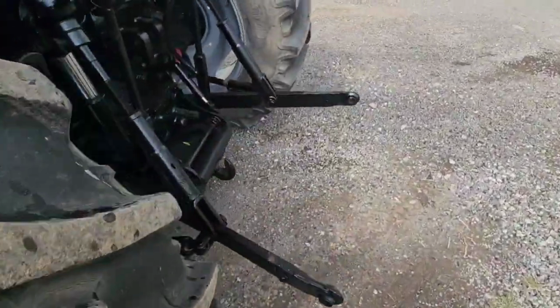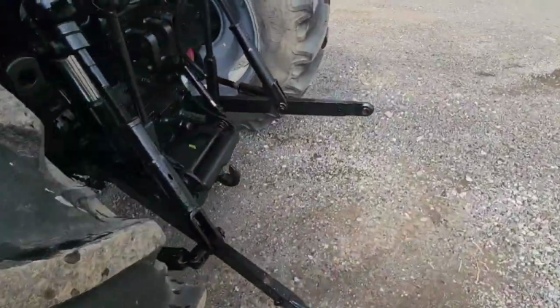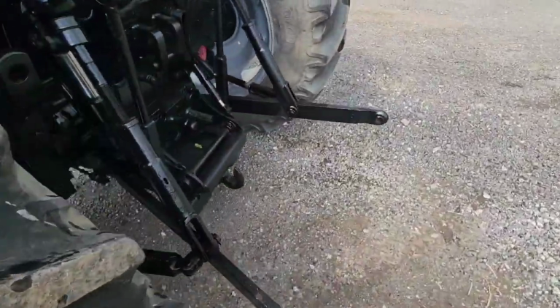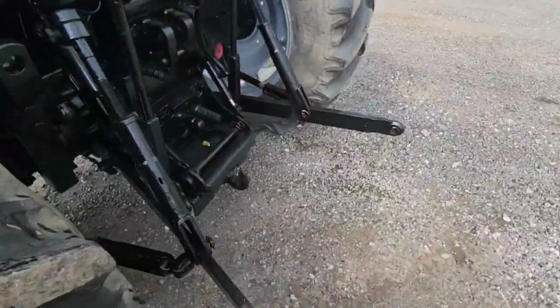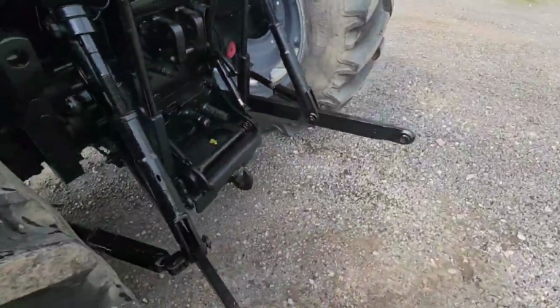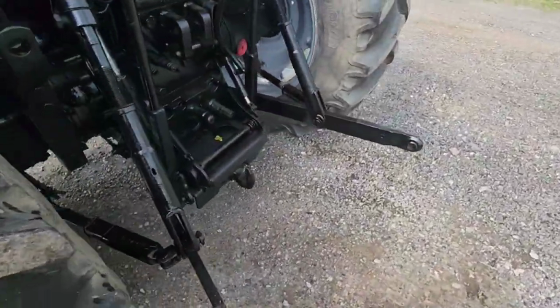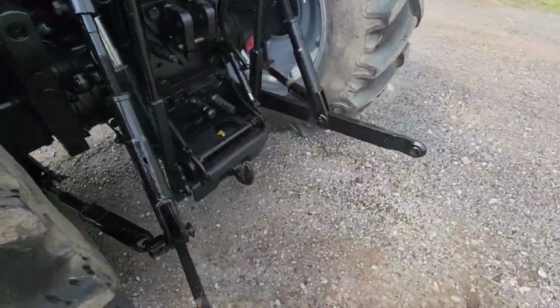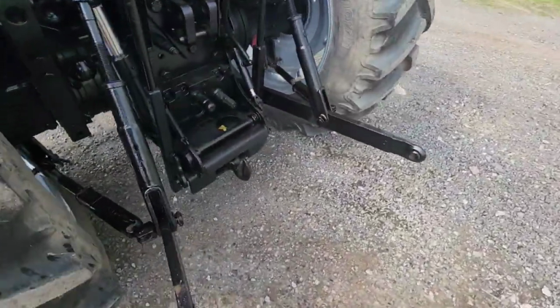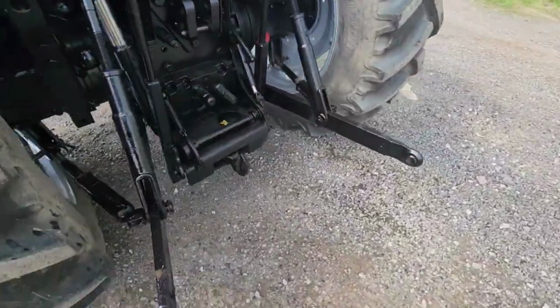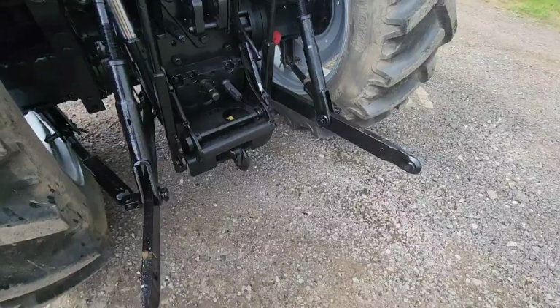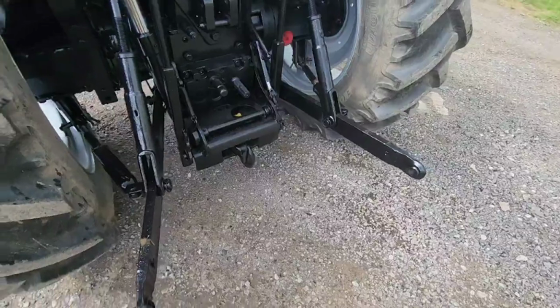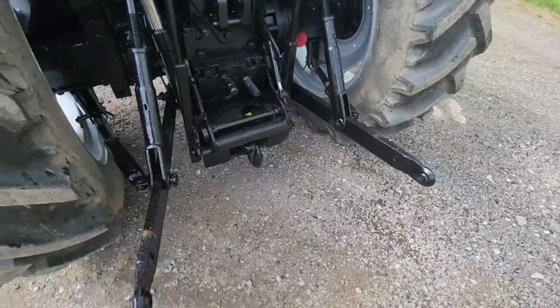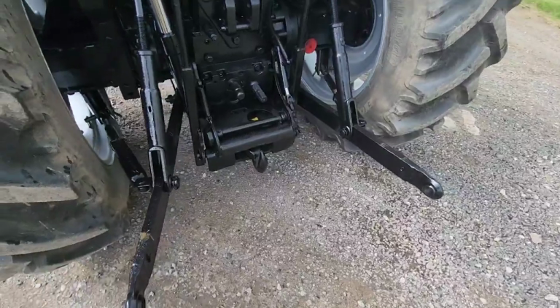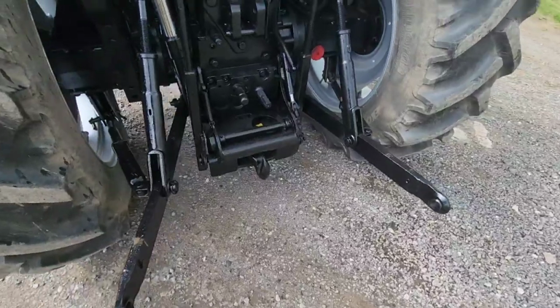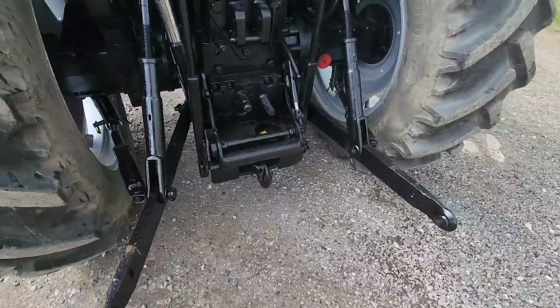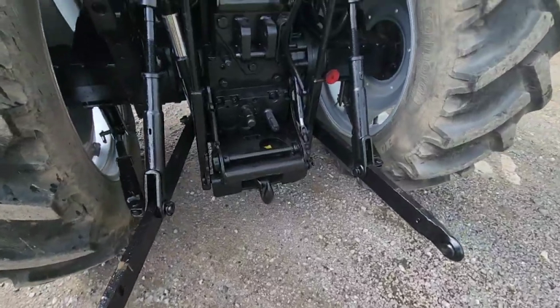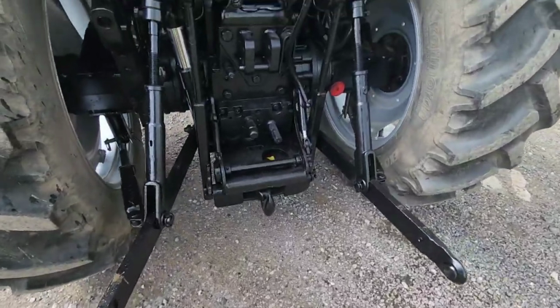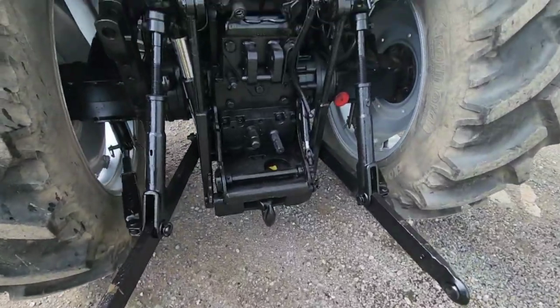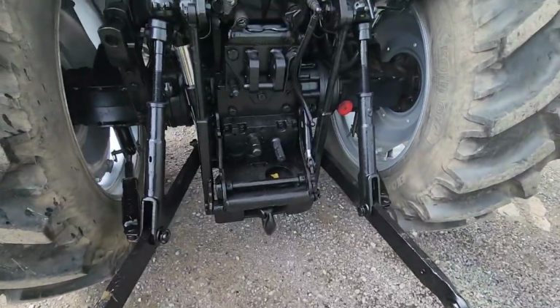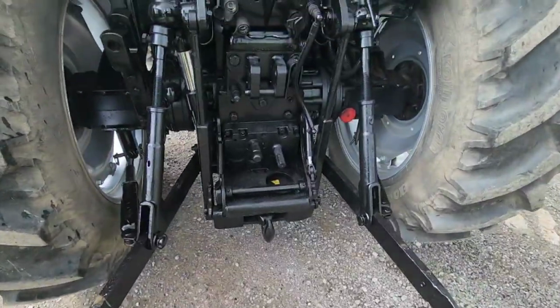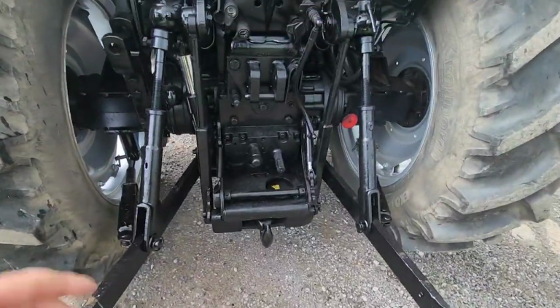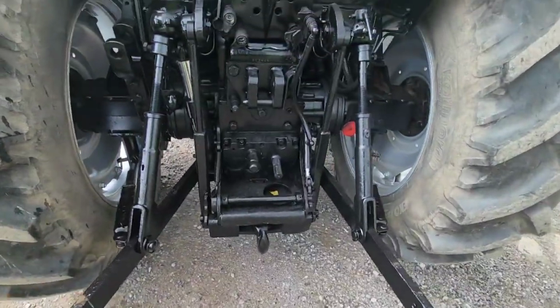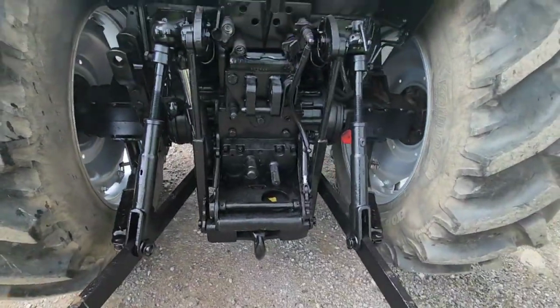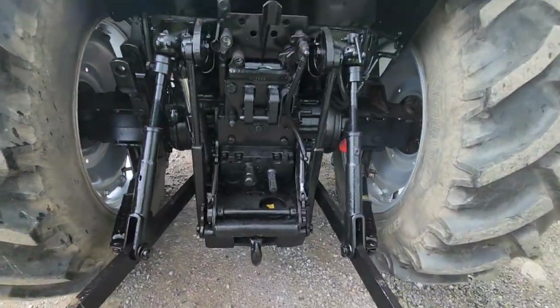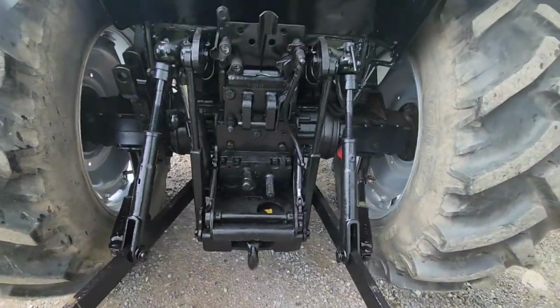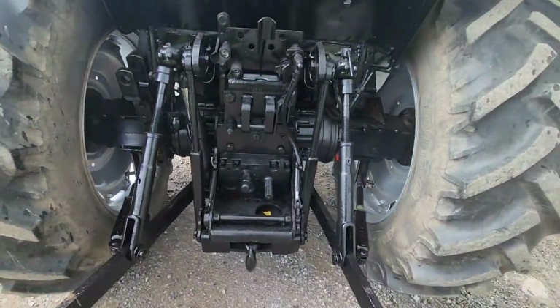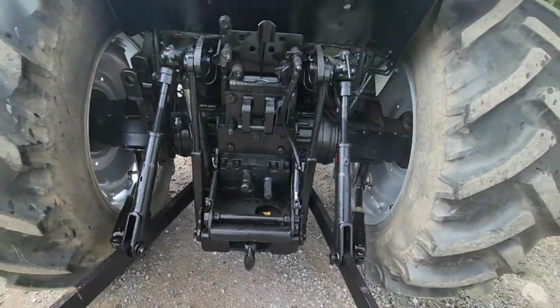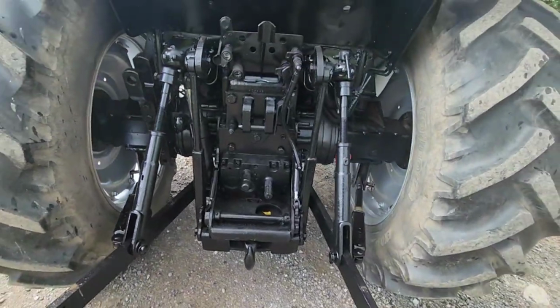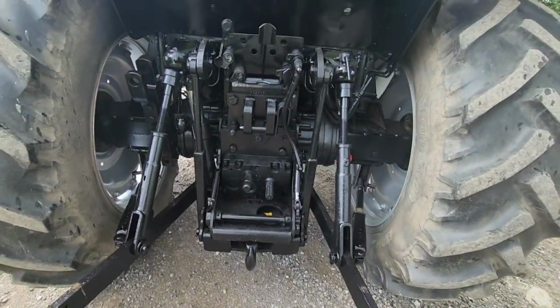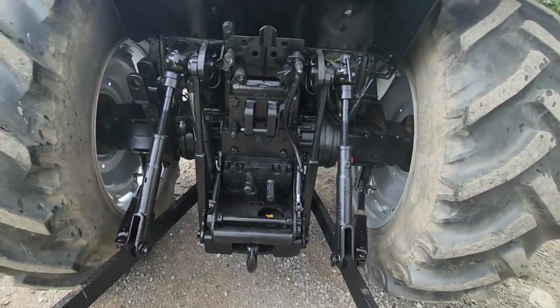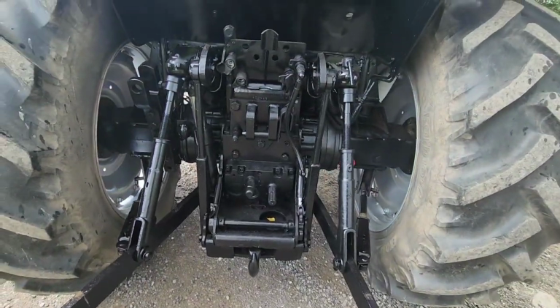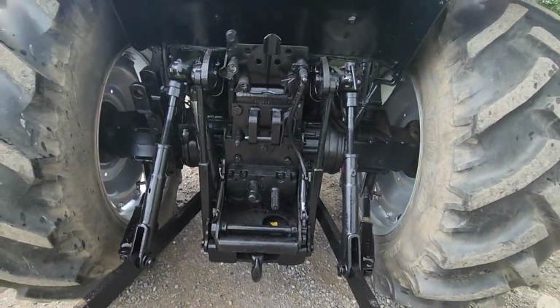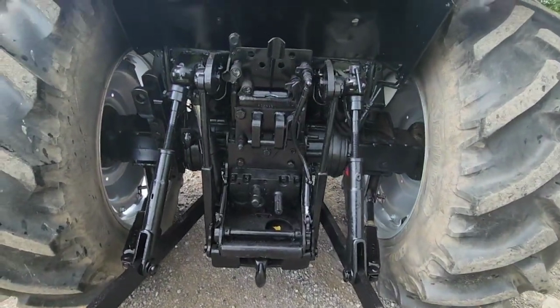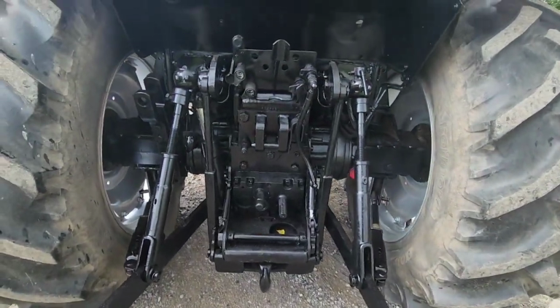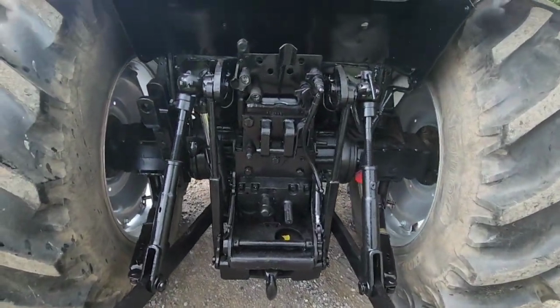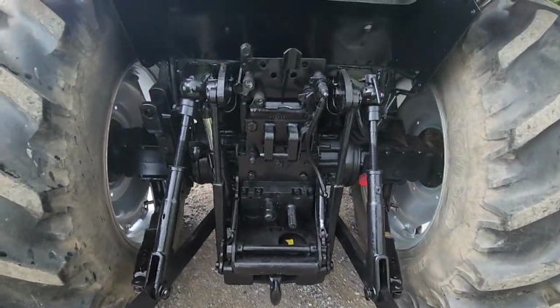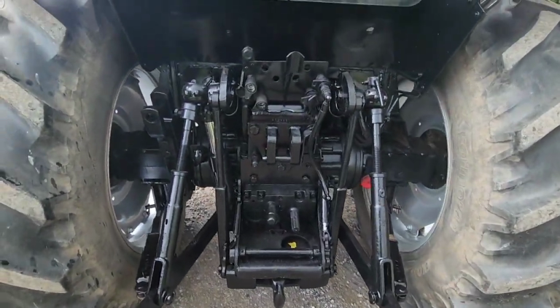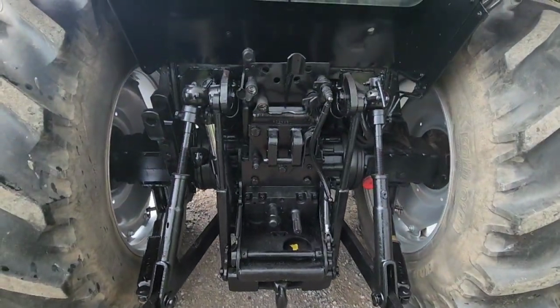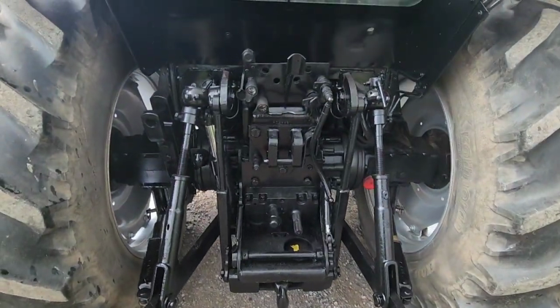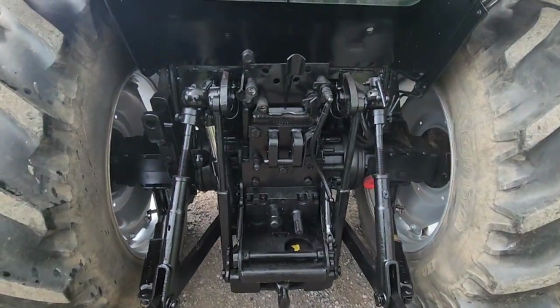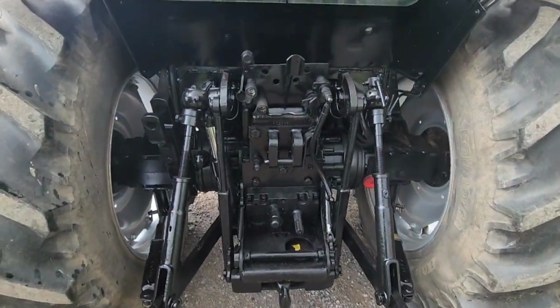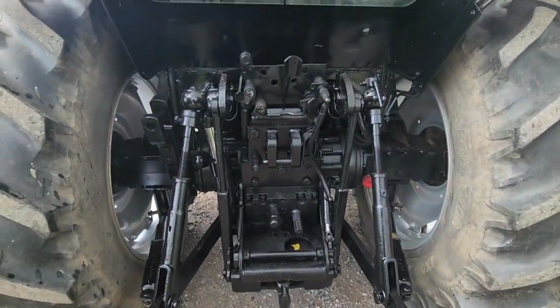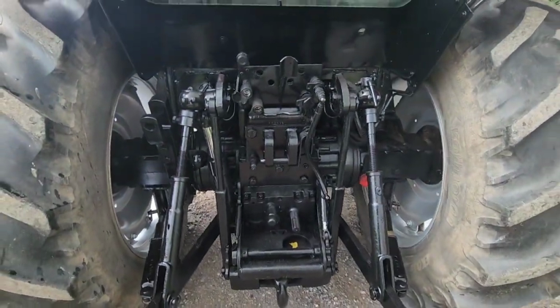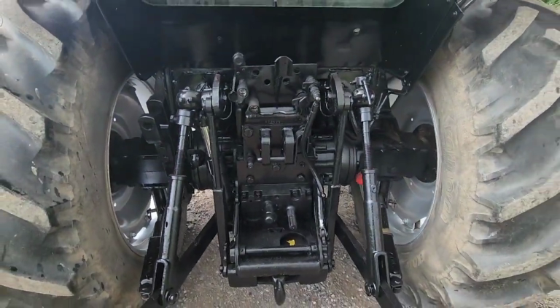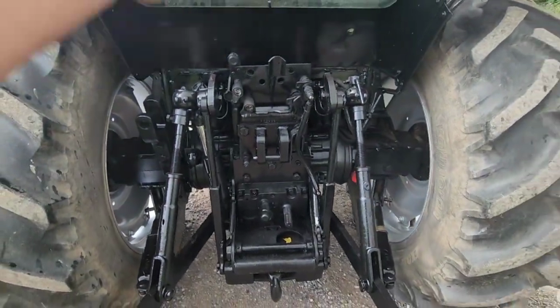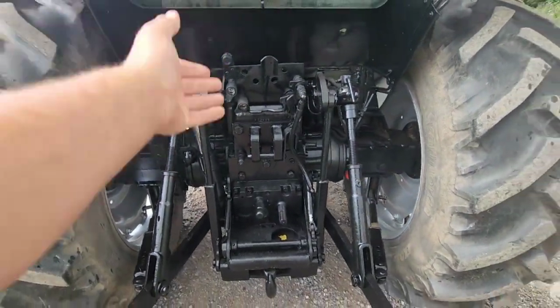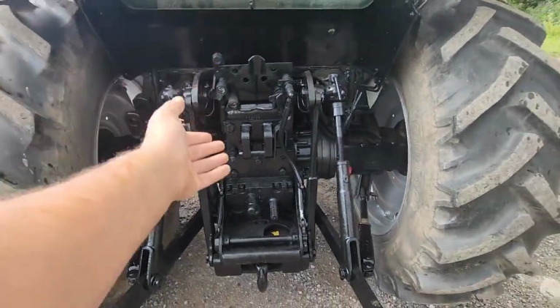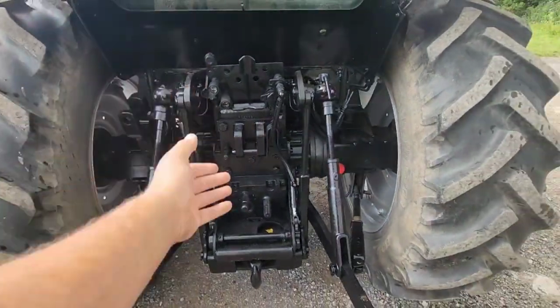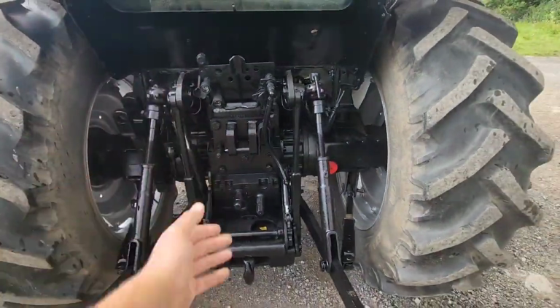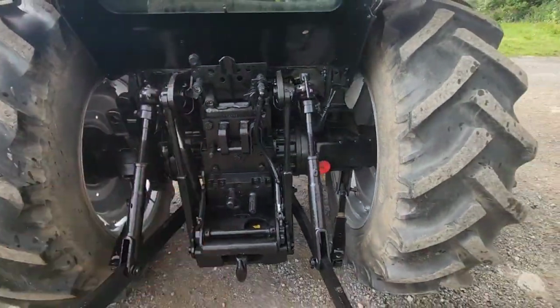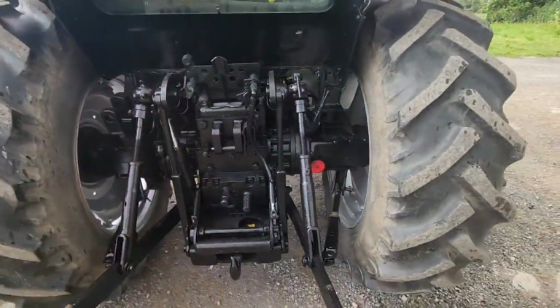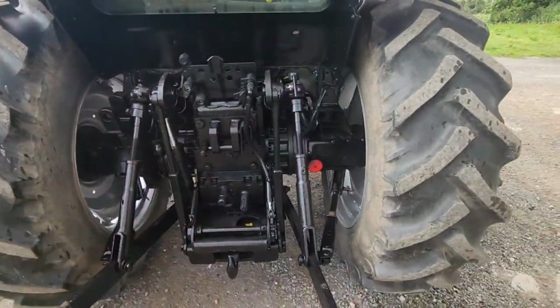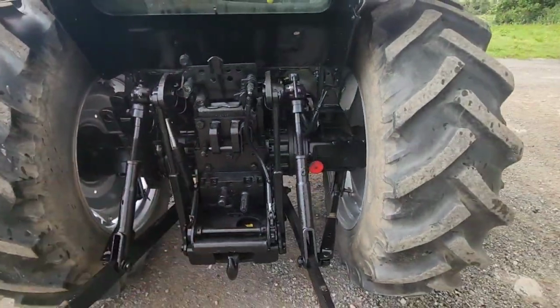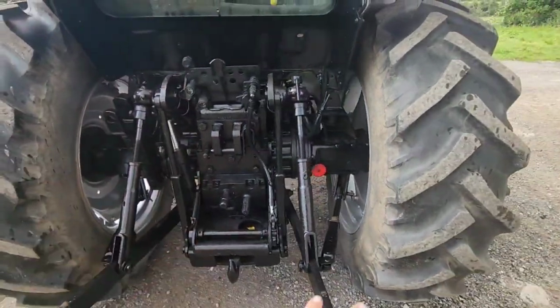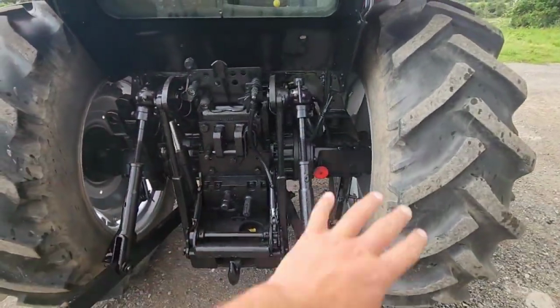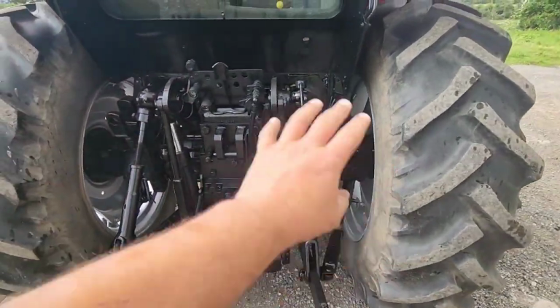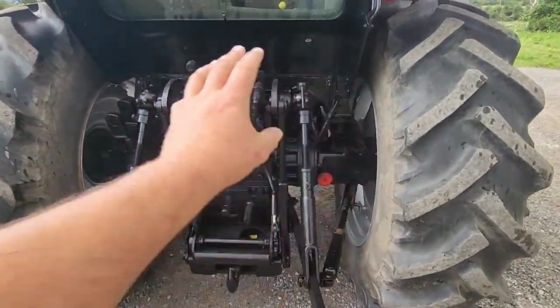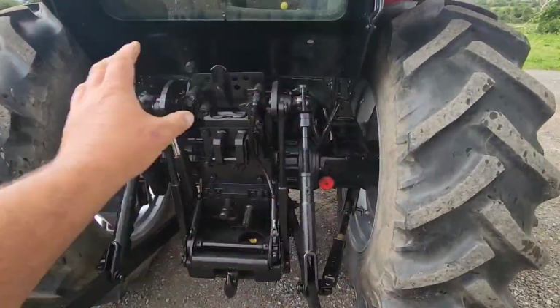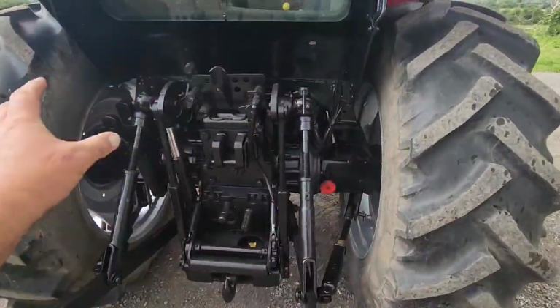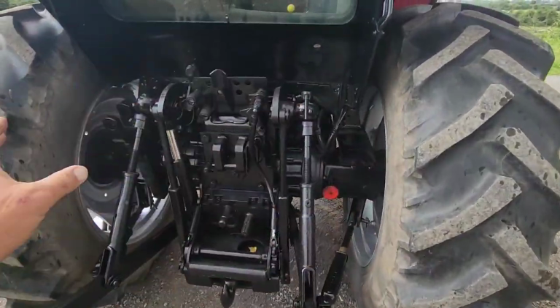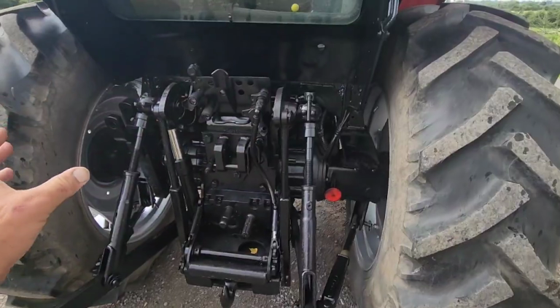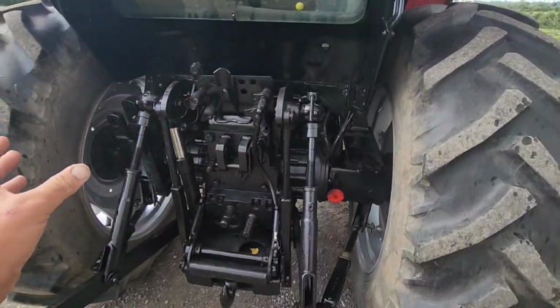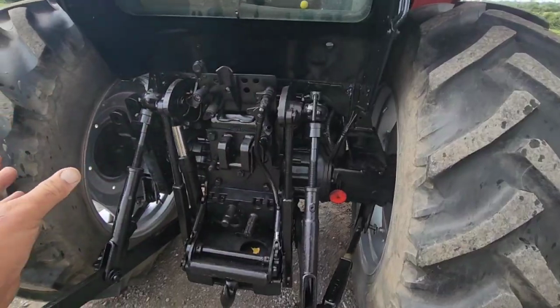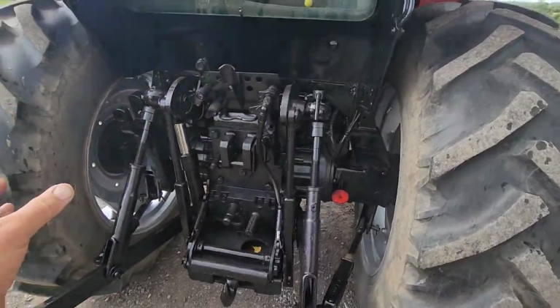3 point linkage, pick up hitch, PTO, trailer brakes, auxiliary spools — anything you'll ever need.